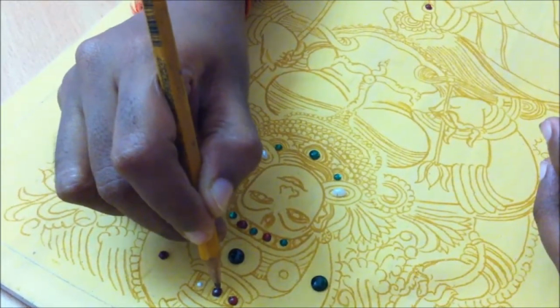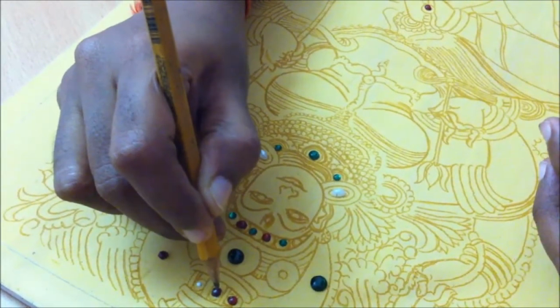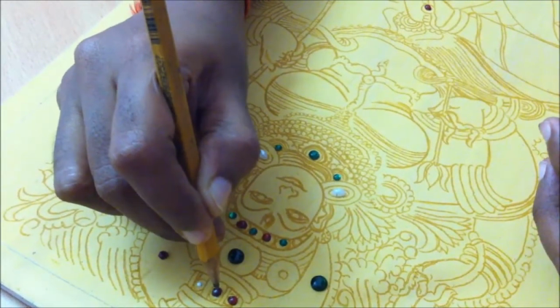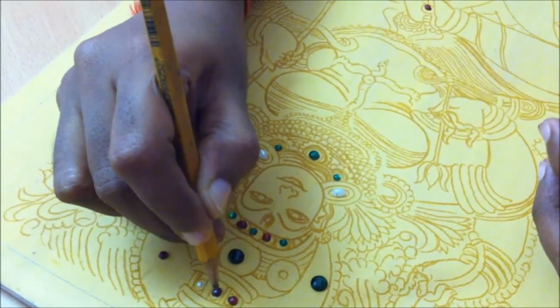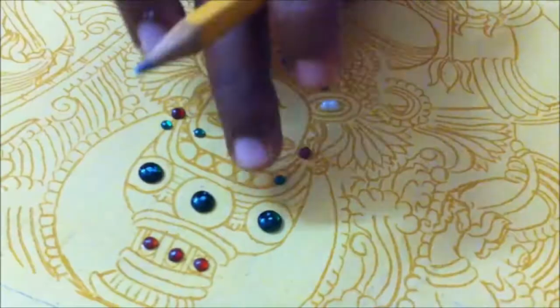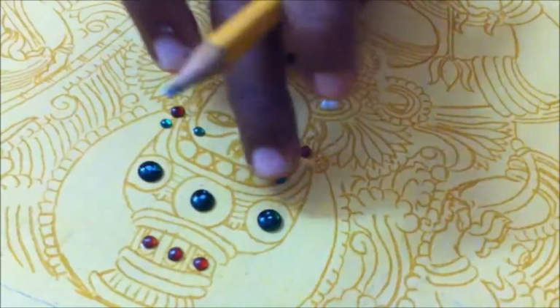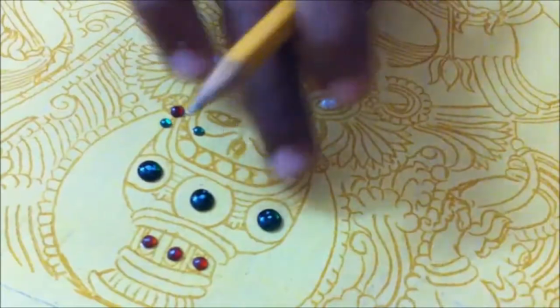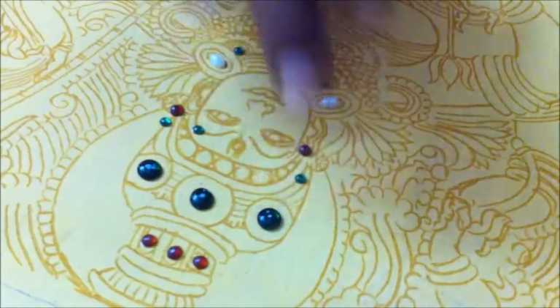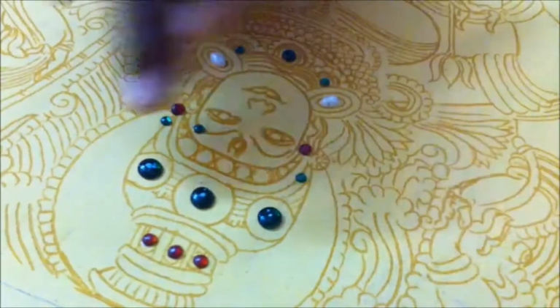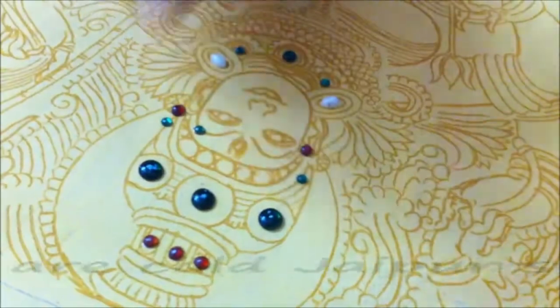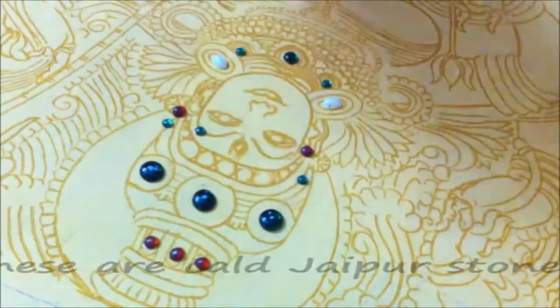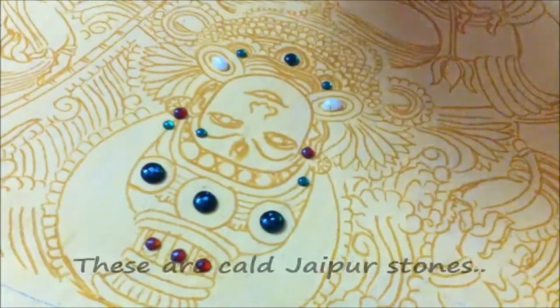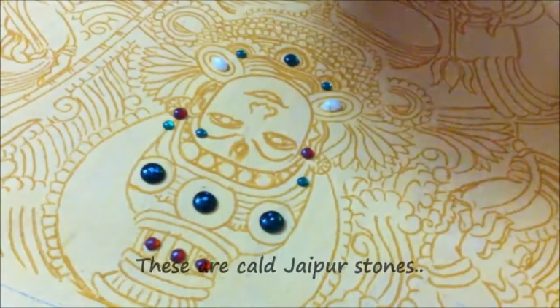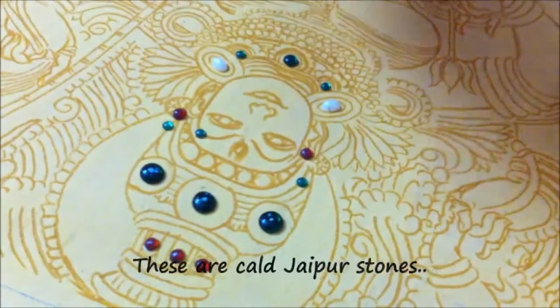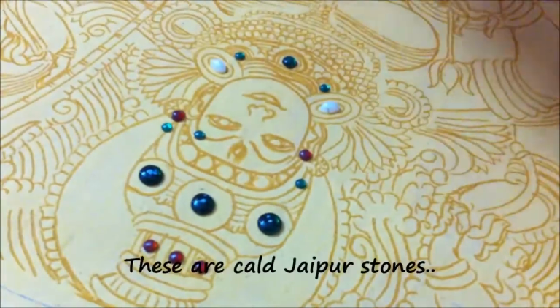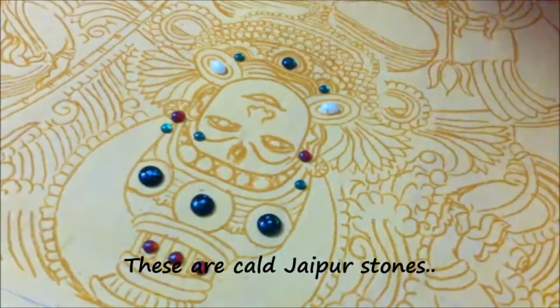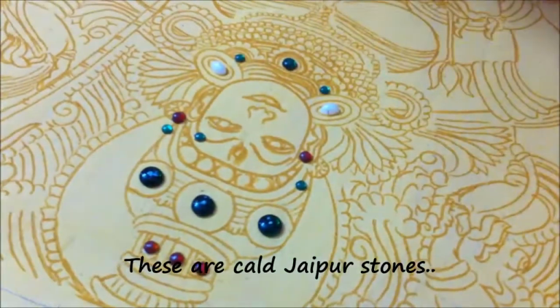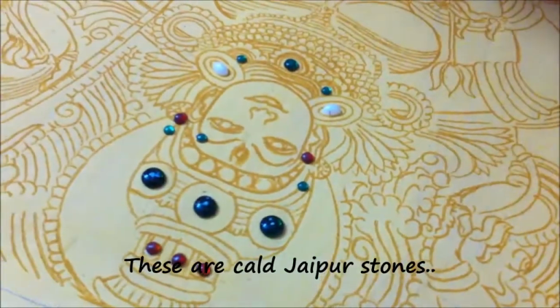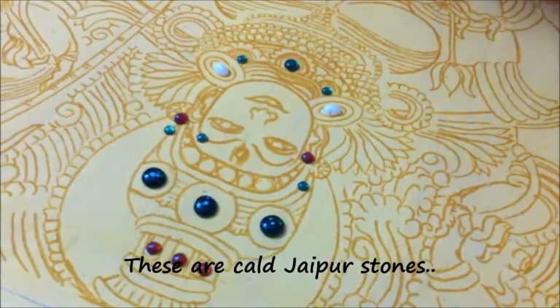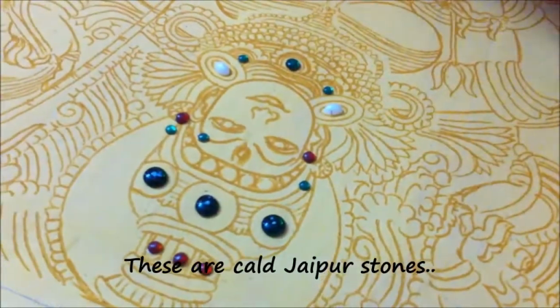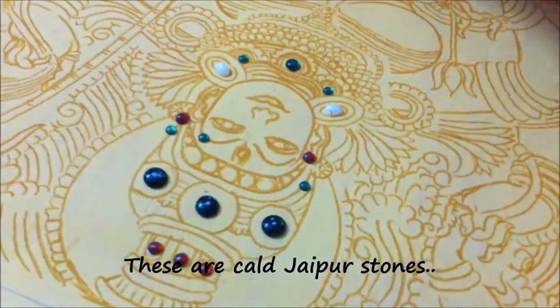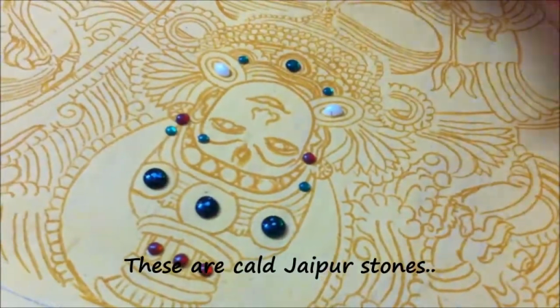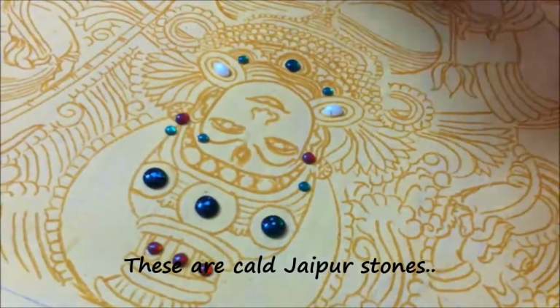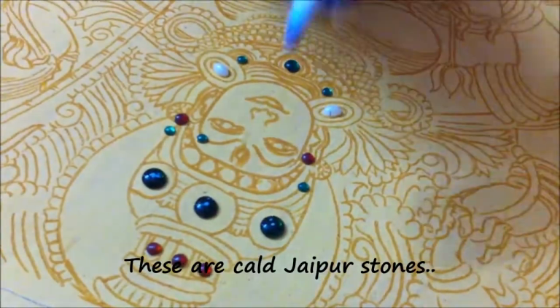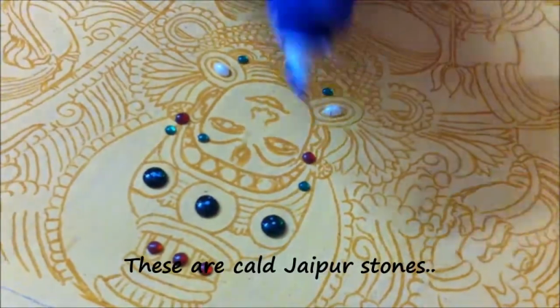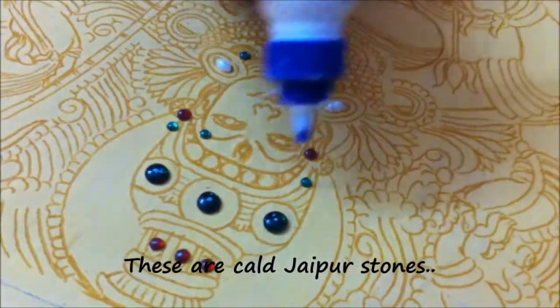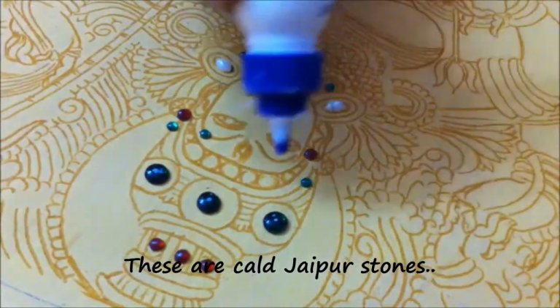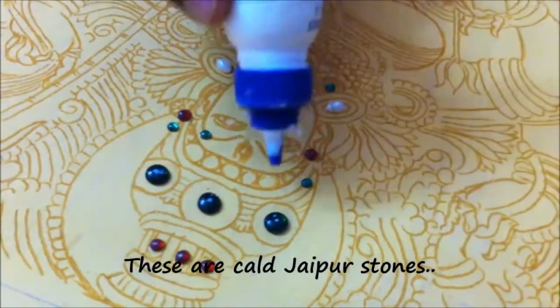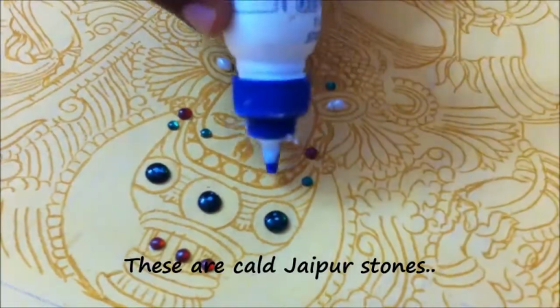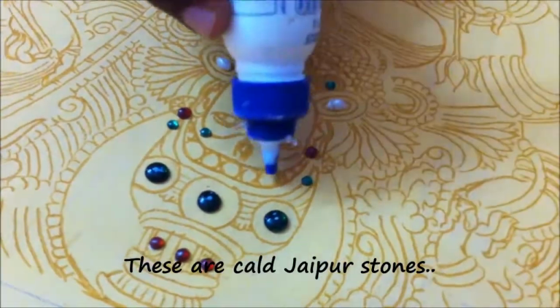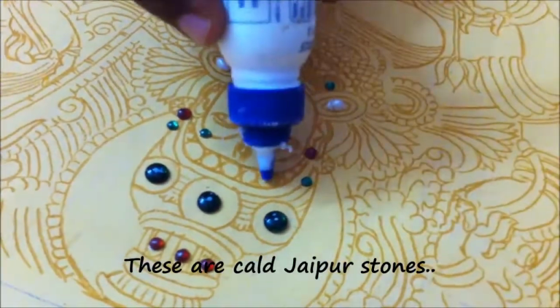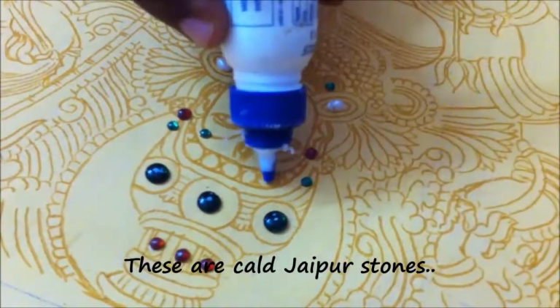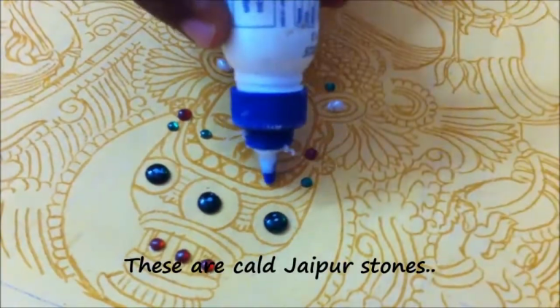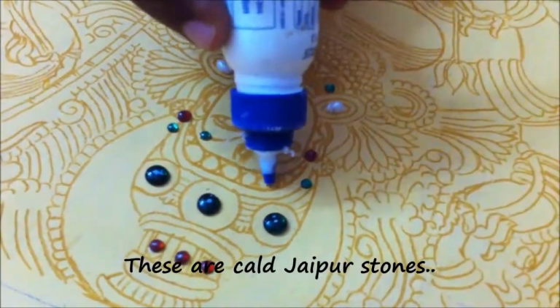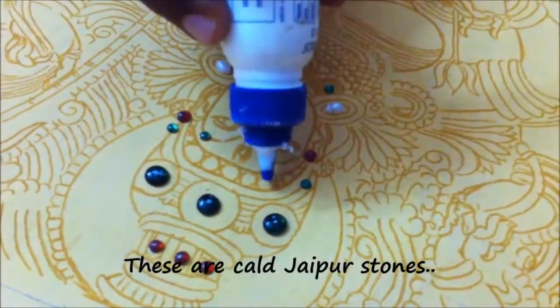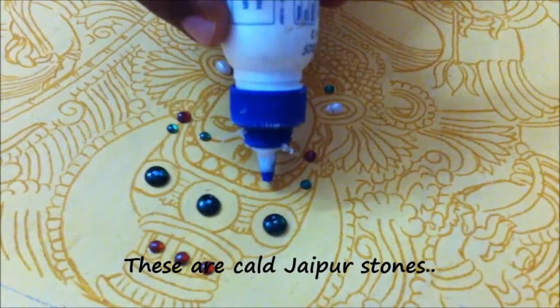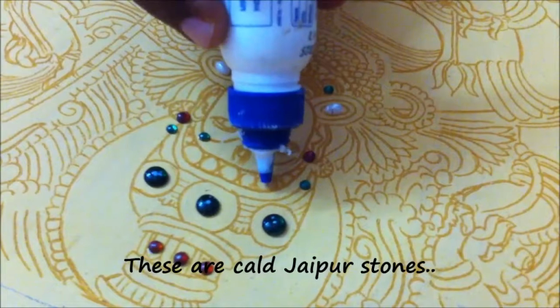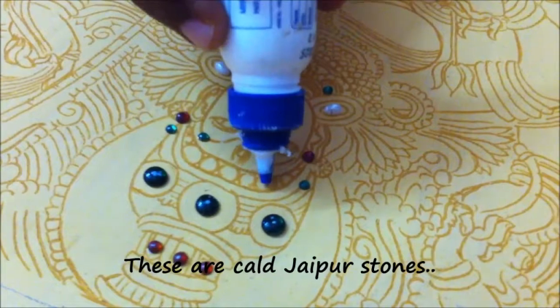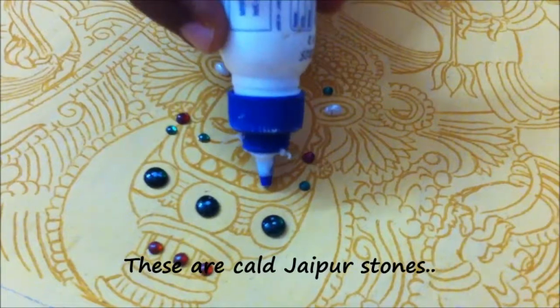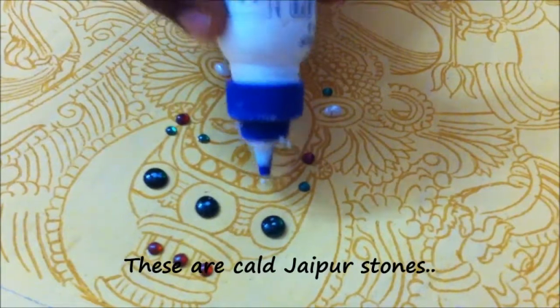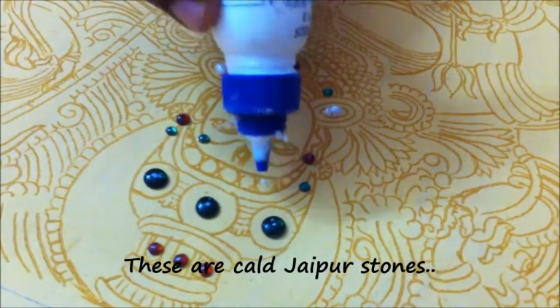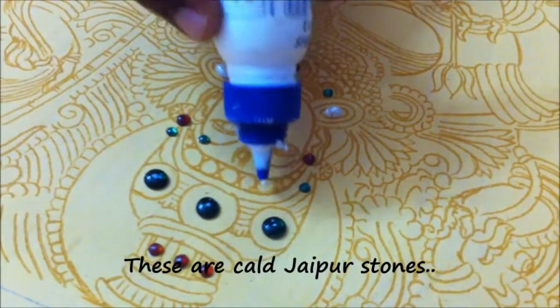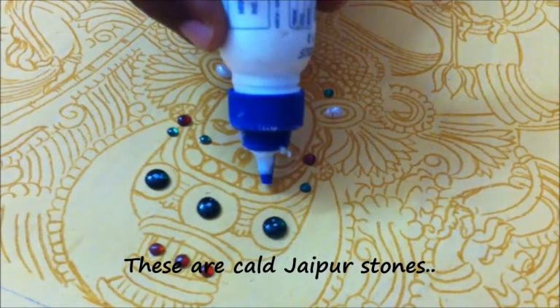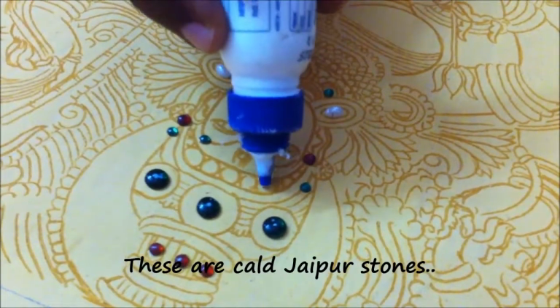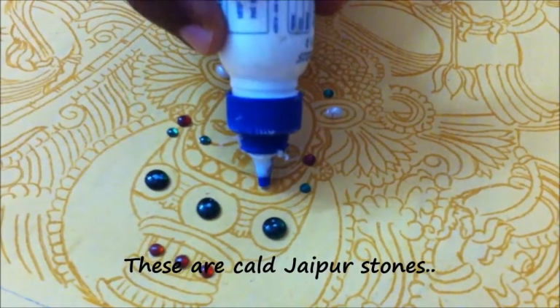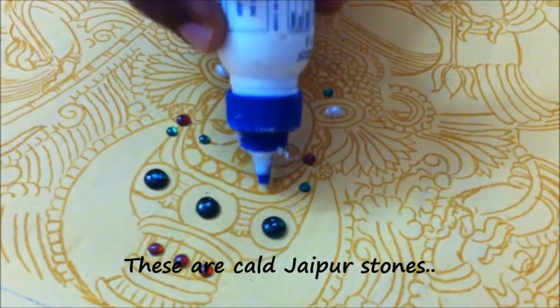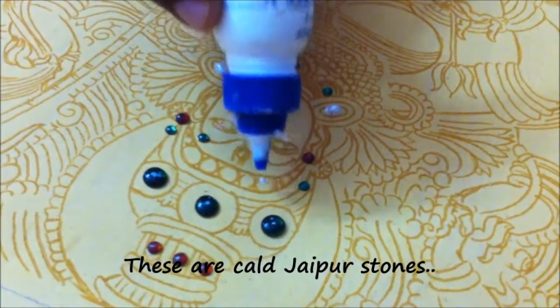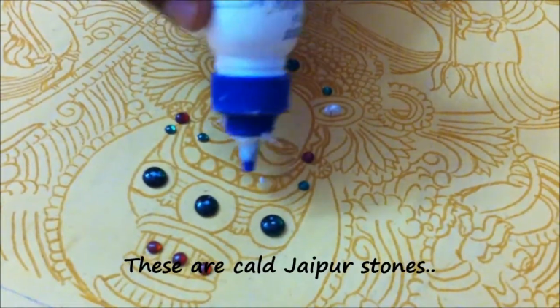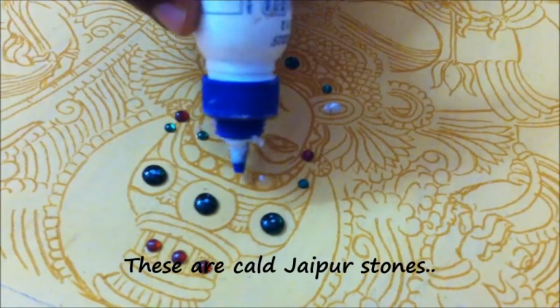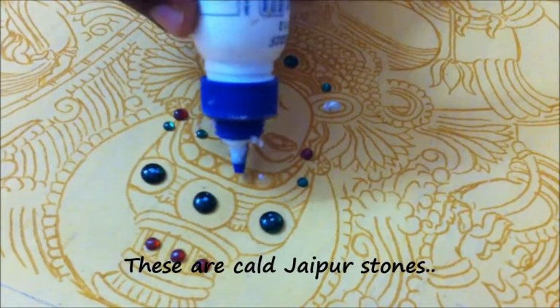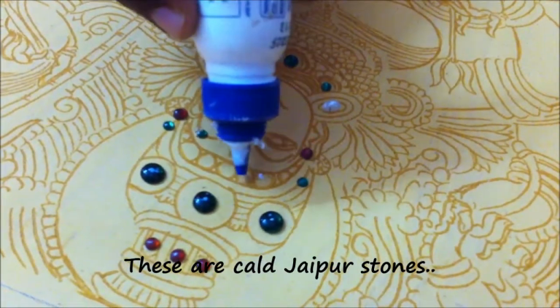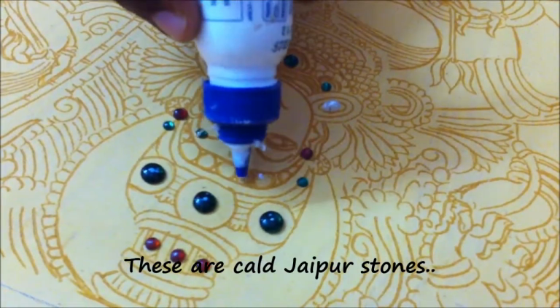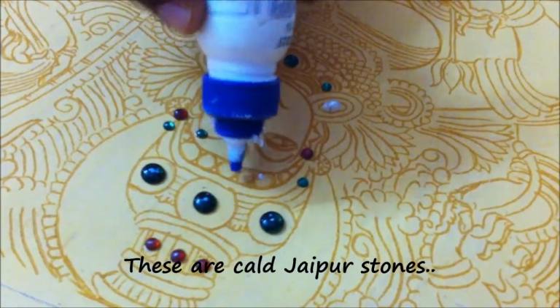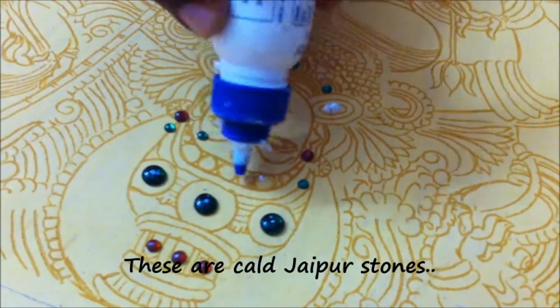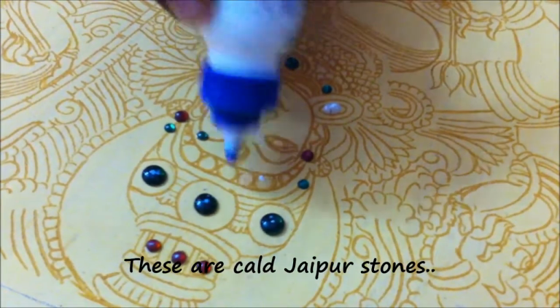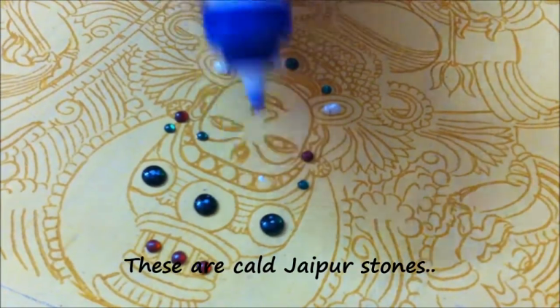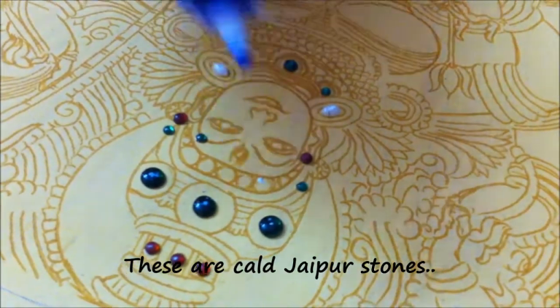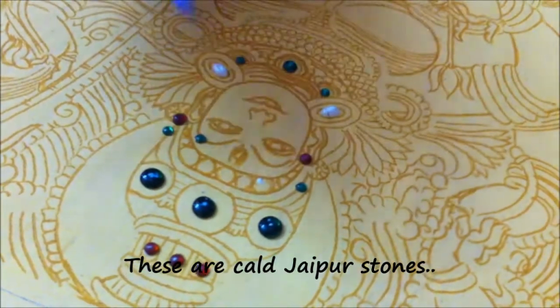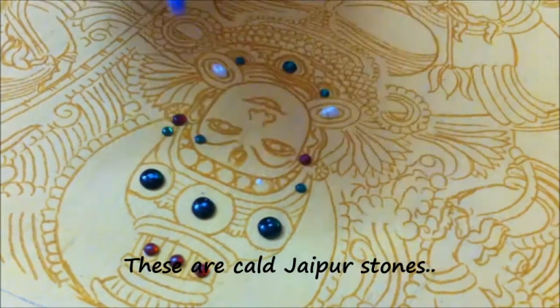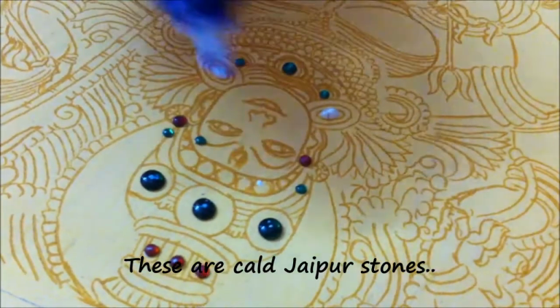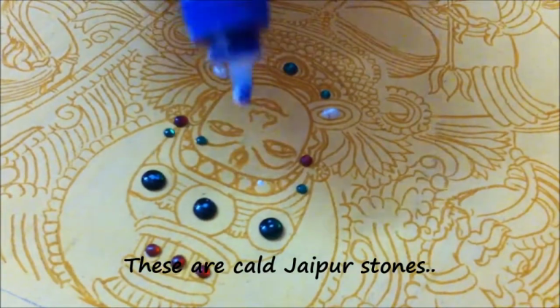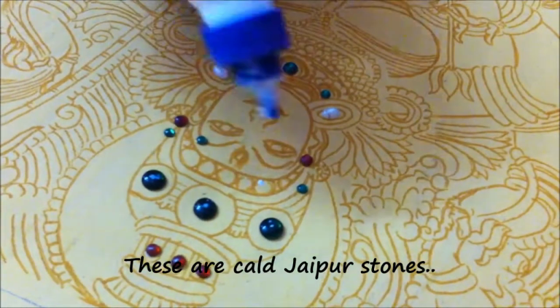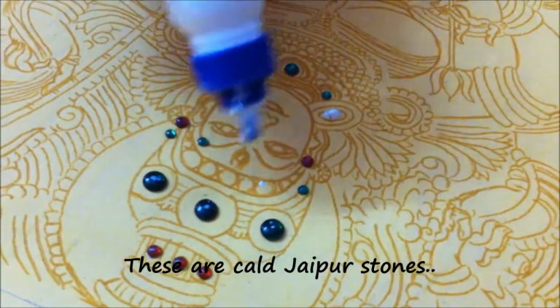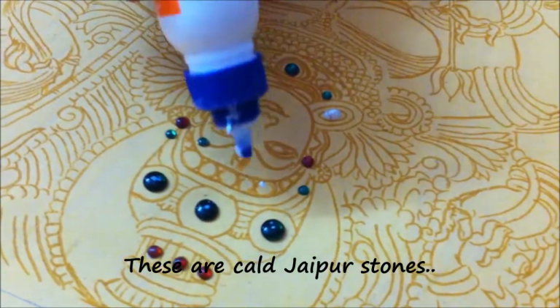These are called Jaipur stones. From Tanjore painting shops, the colour choice is generally limited.